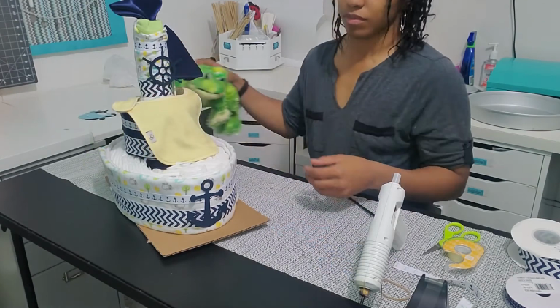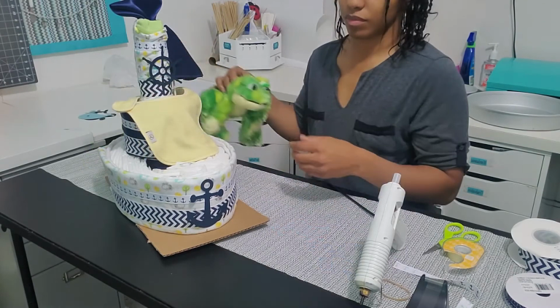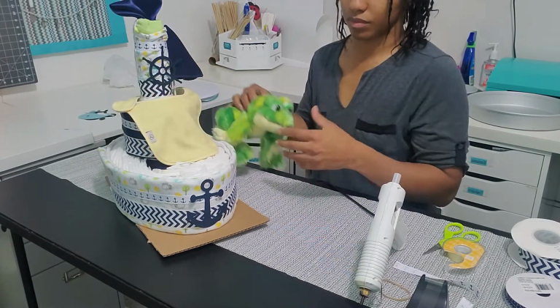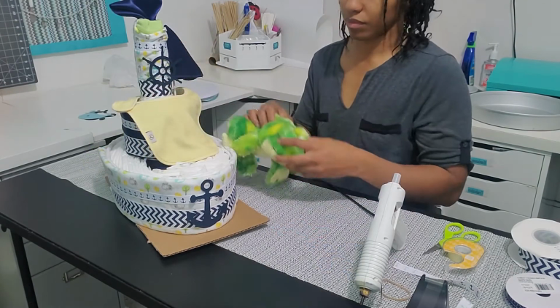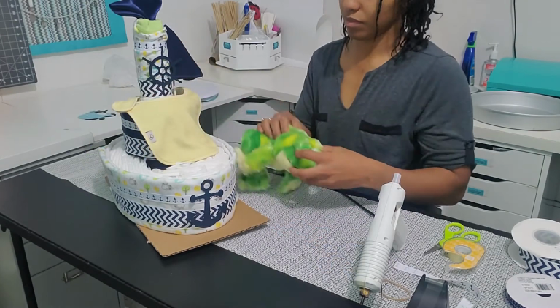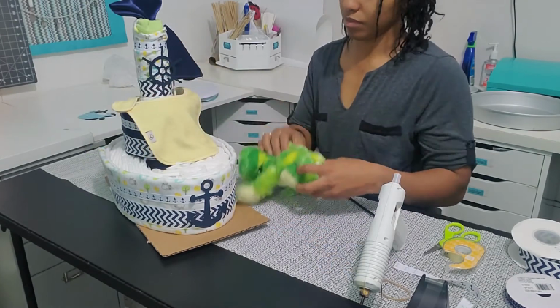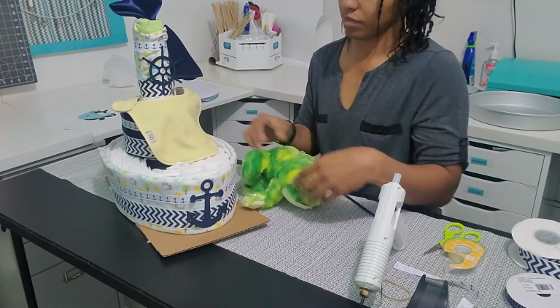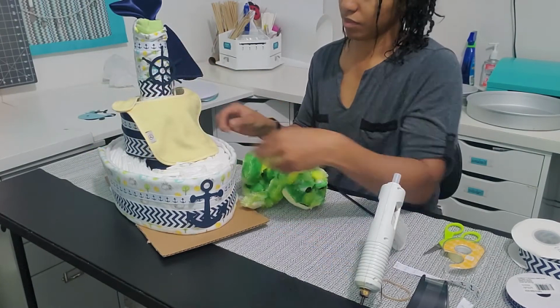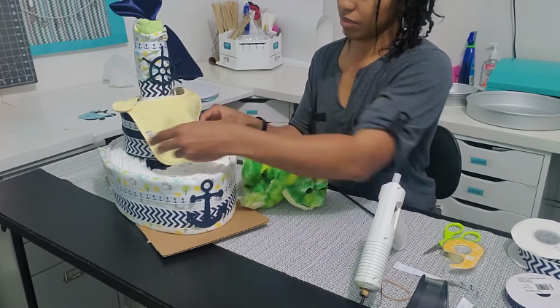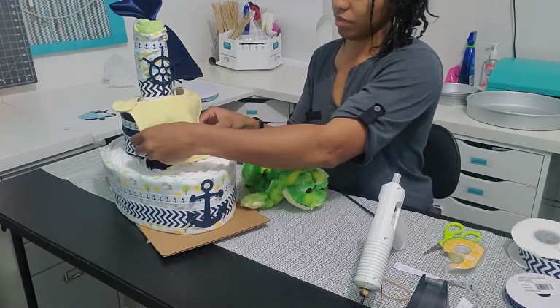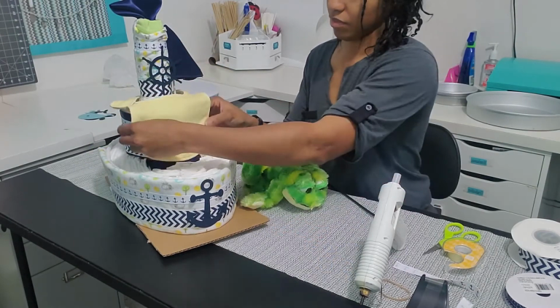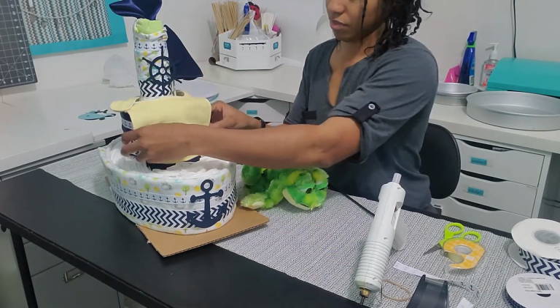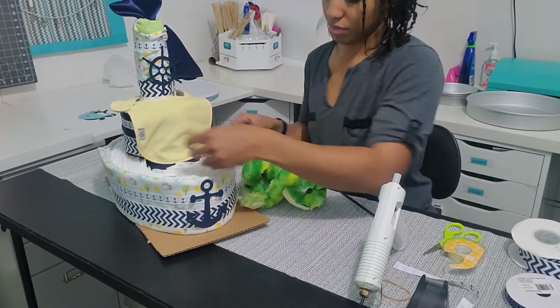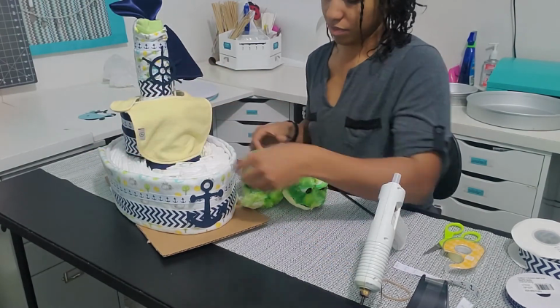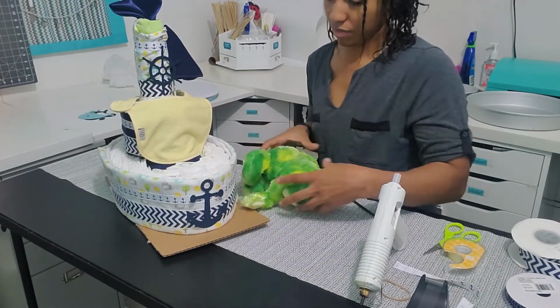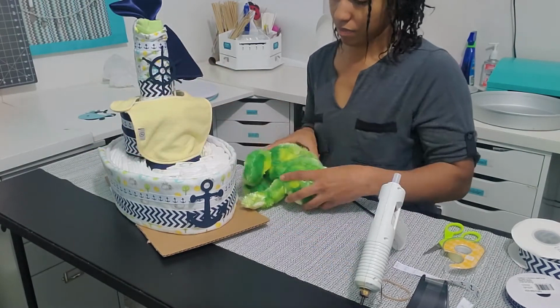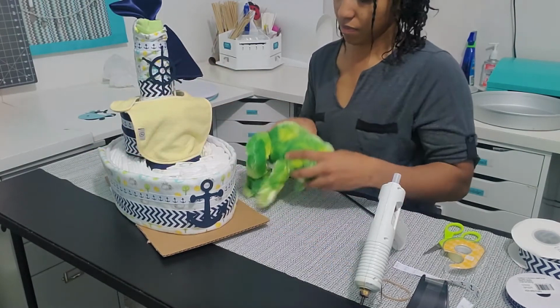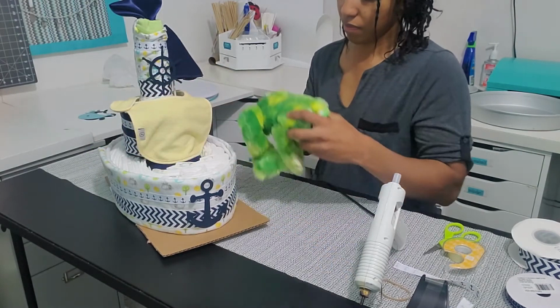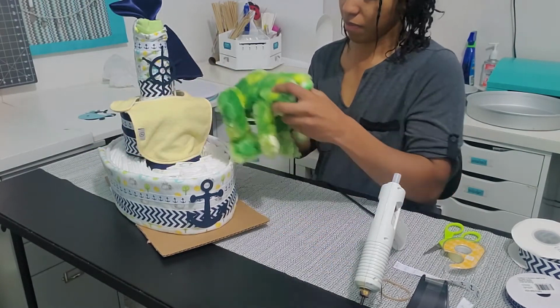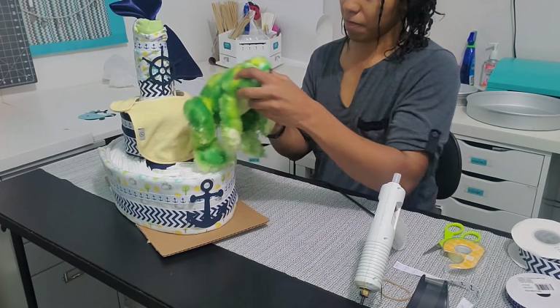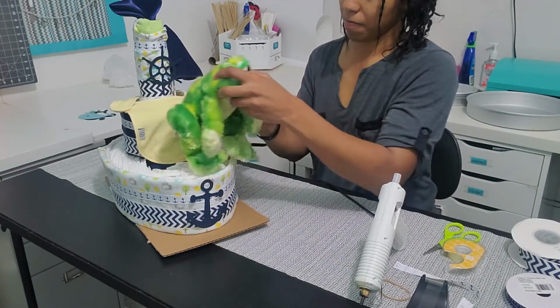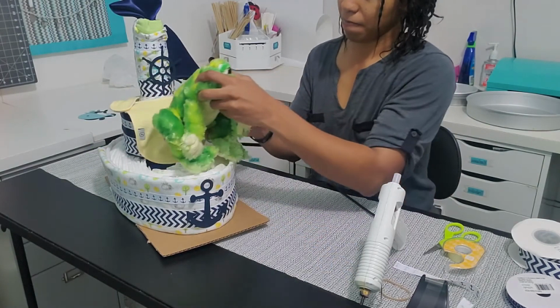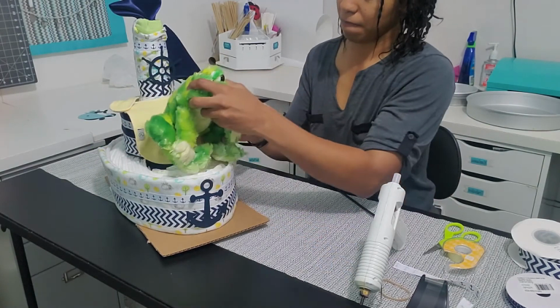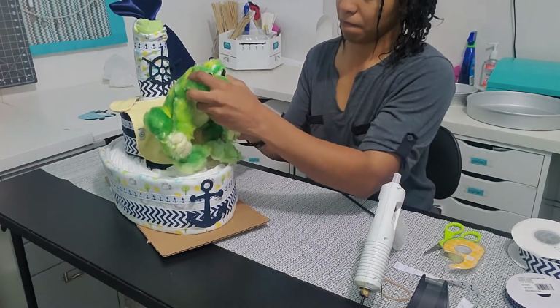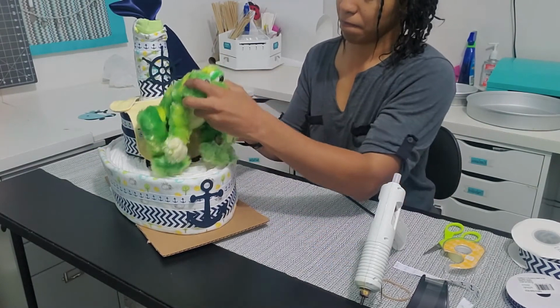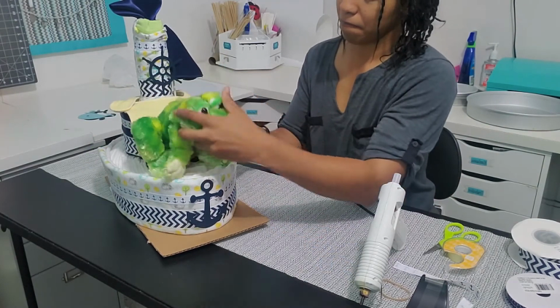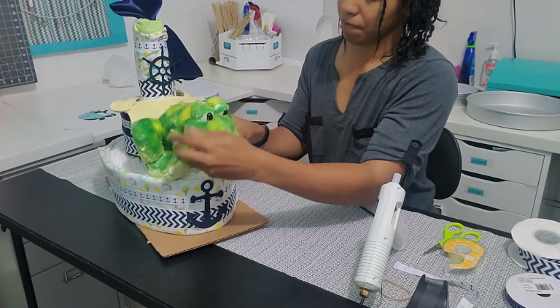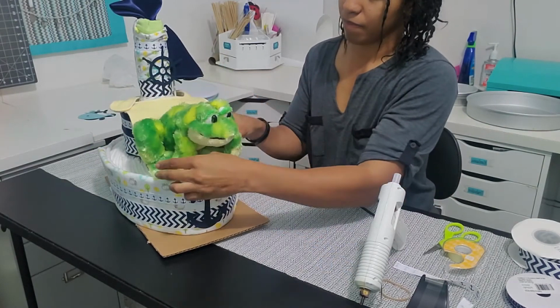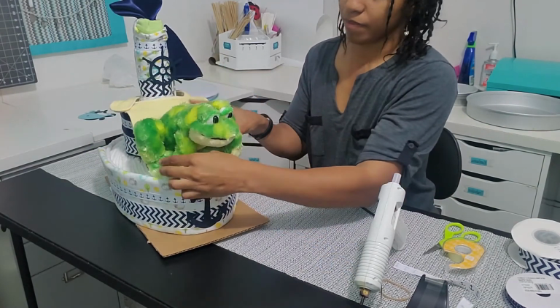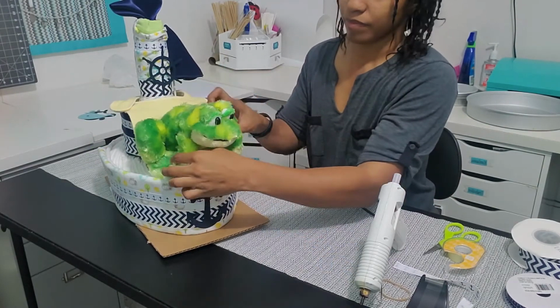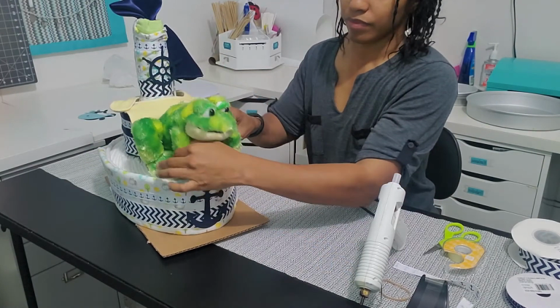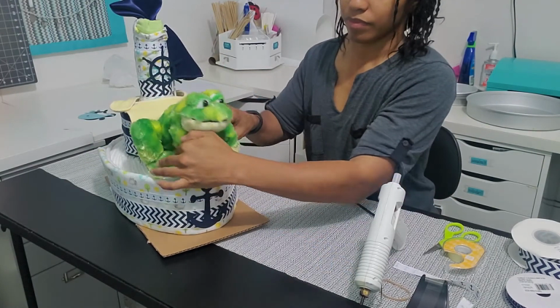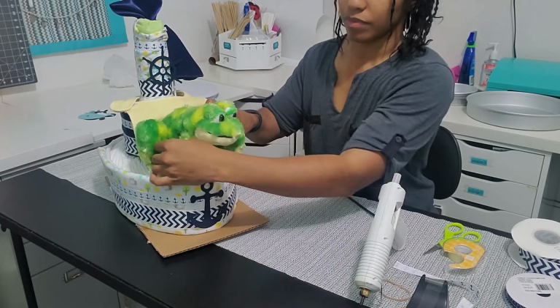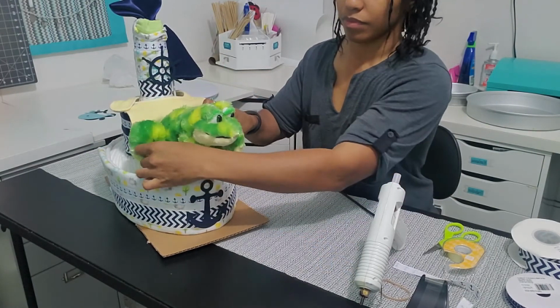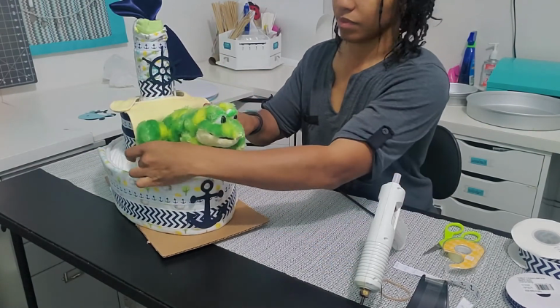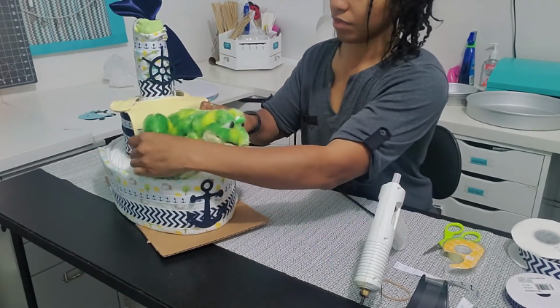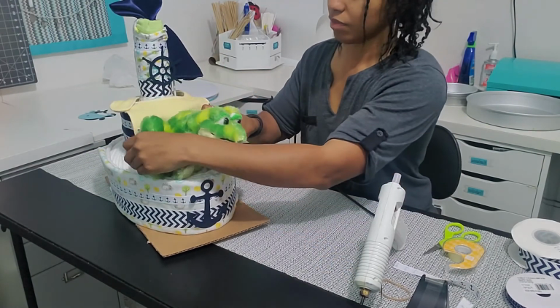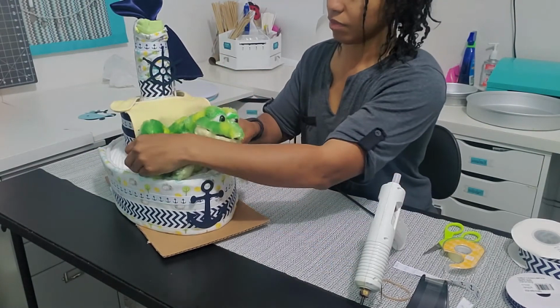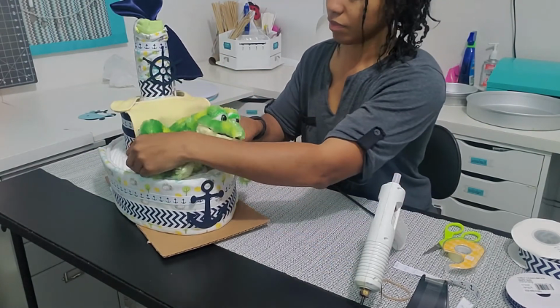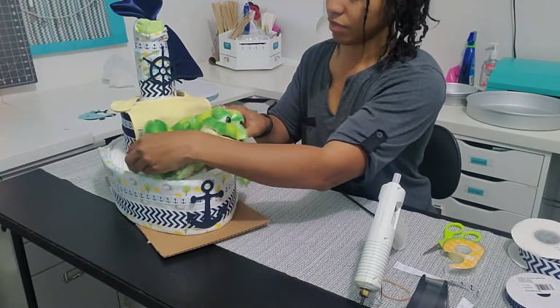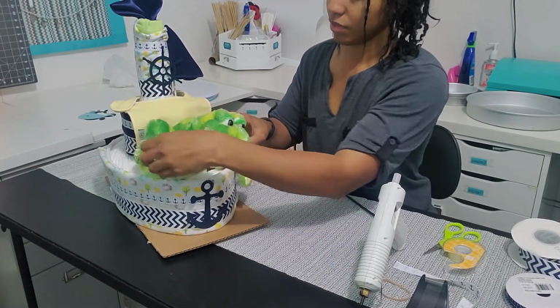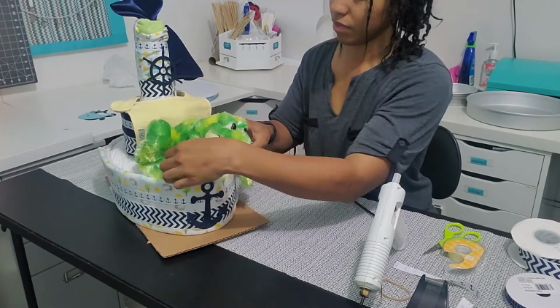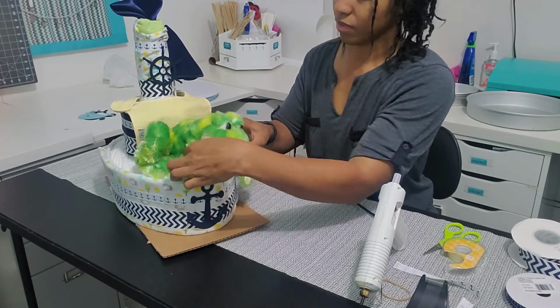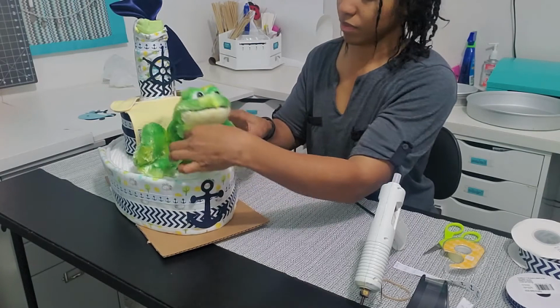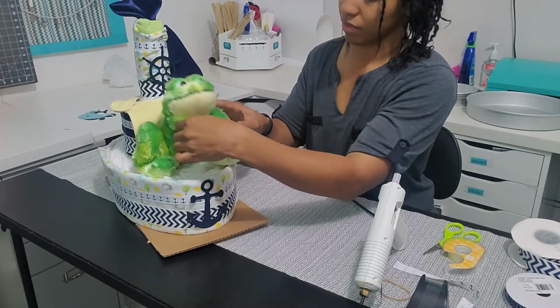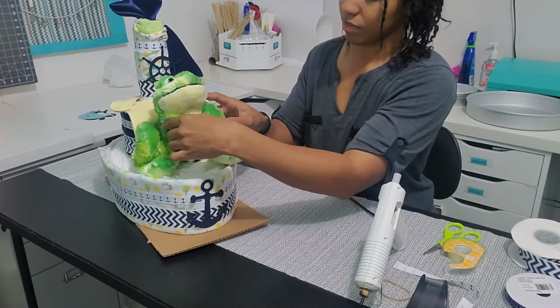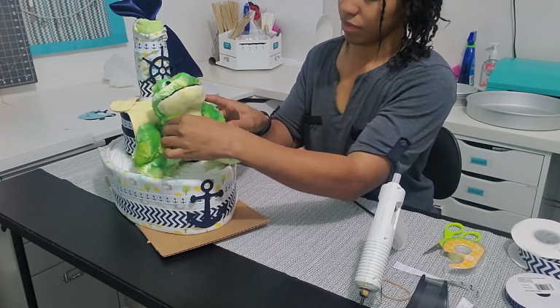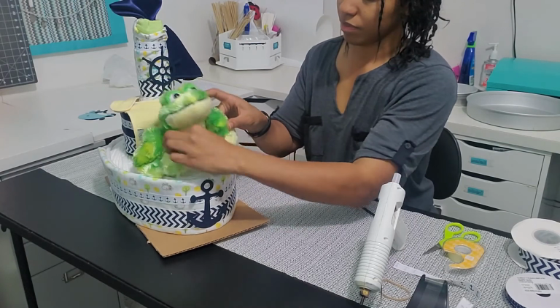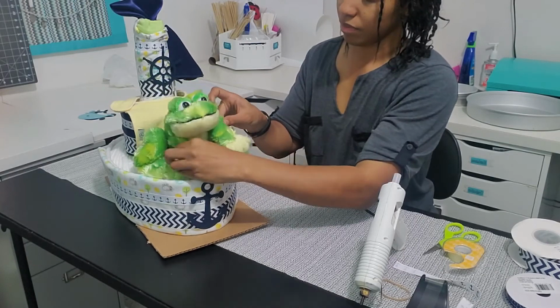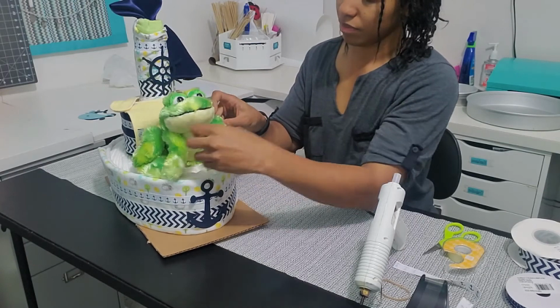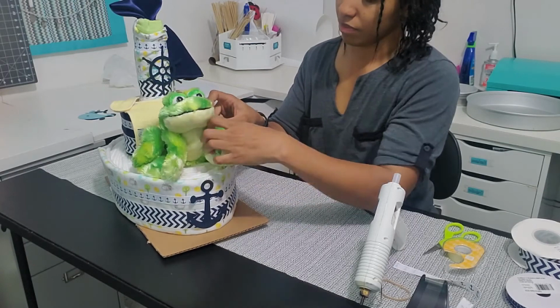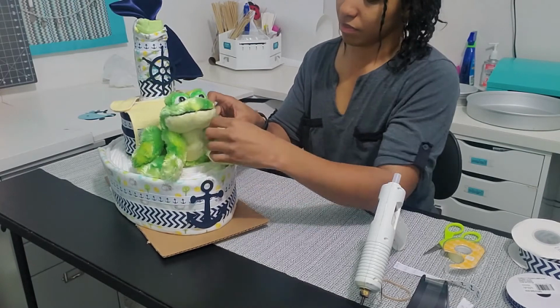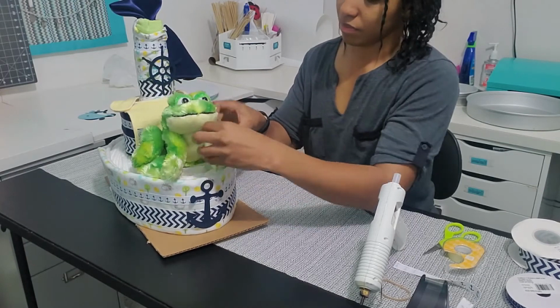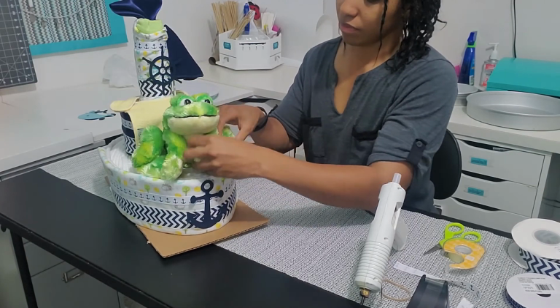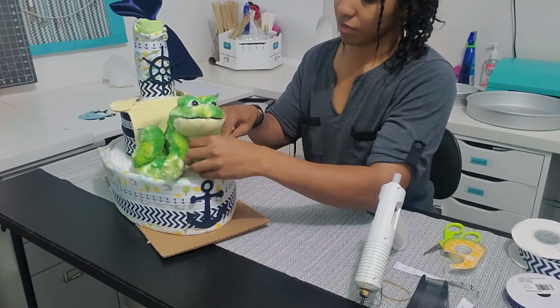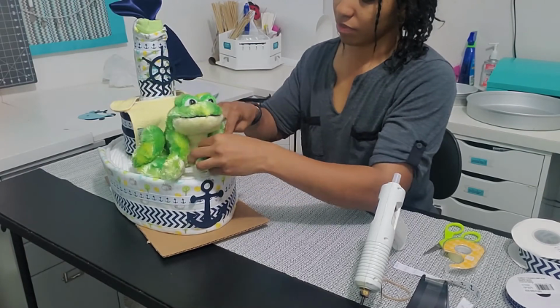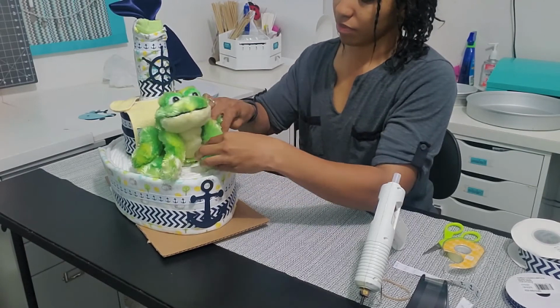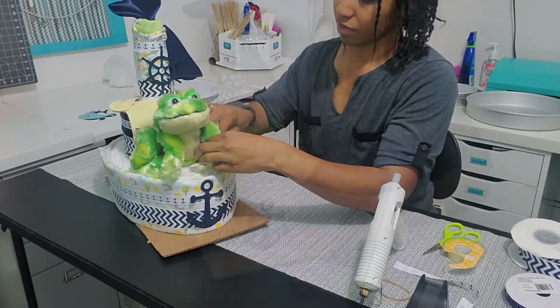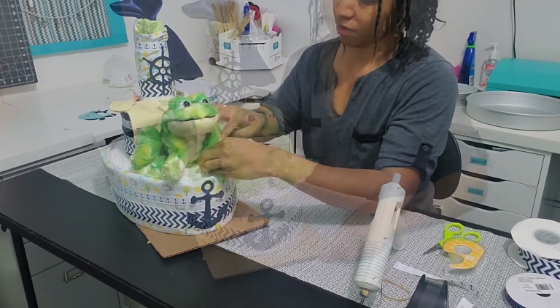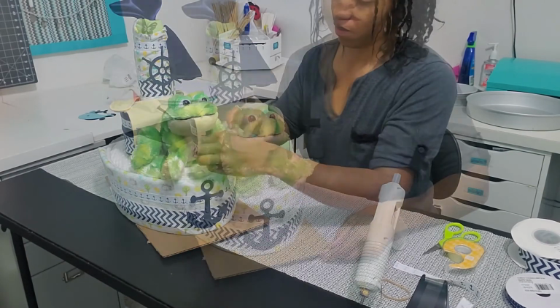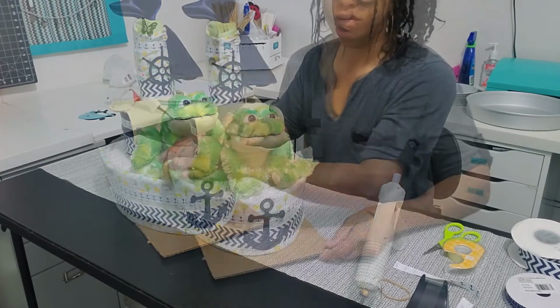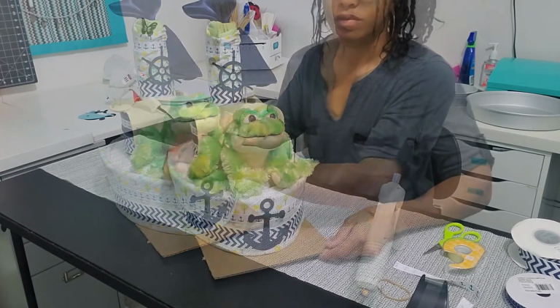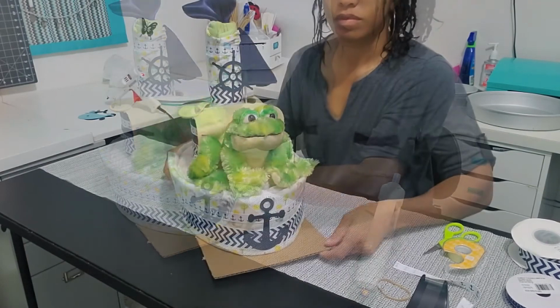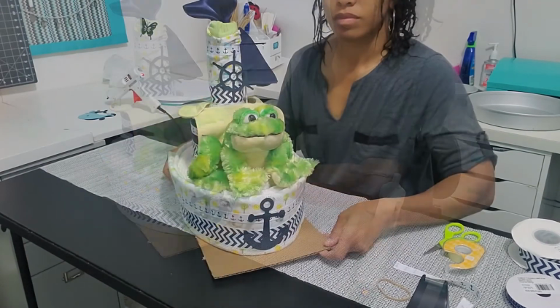I finished it off with this cute little frog and now our diaper boat is complete. Don't forget to subscribe — thanks for watching!